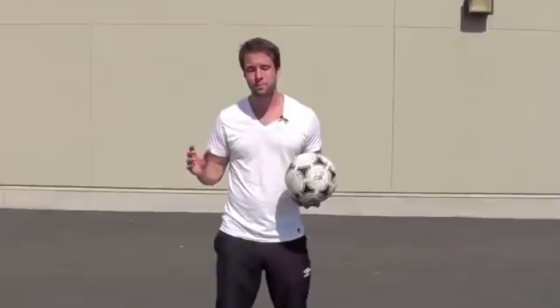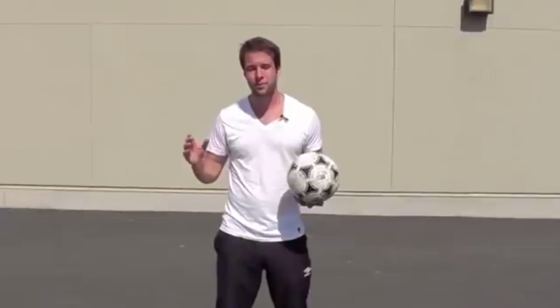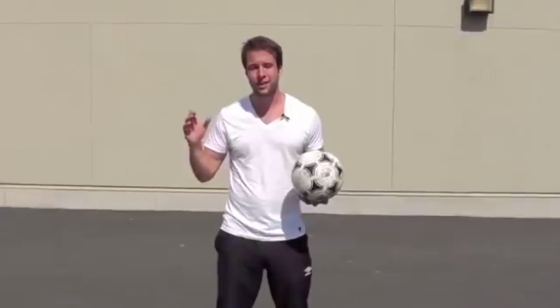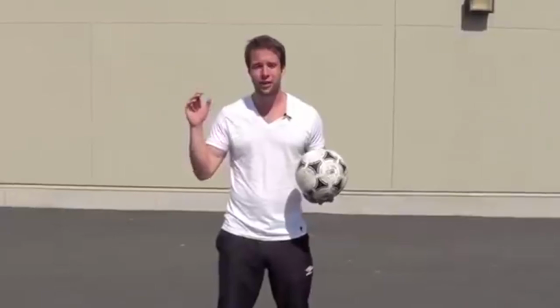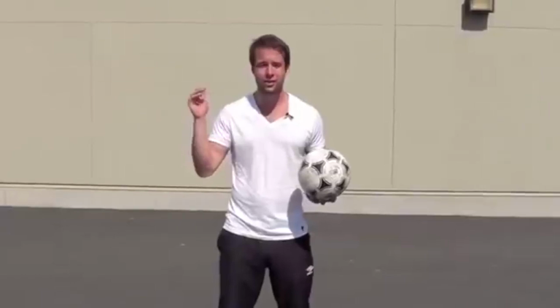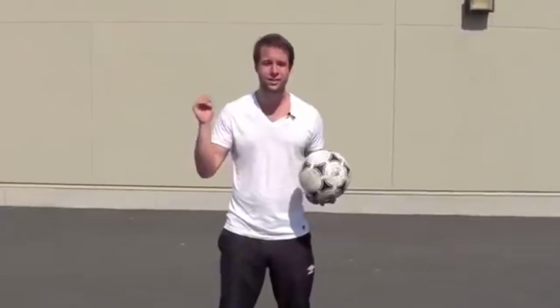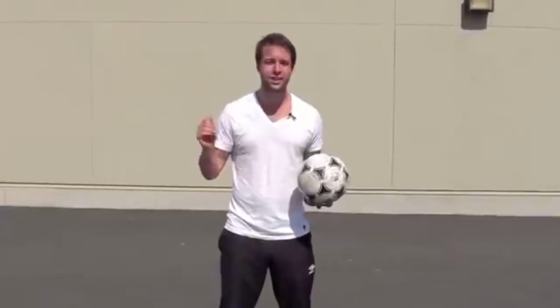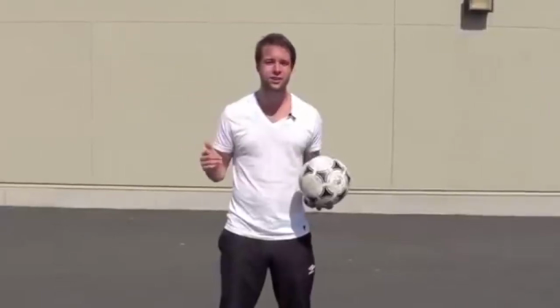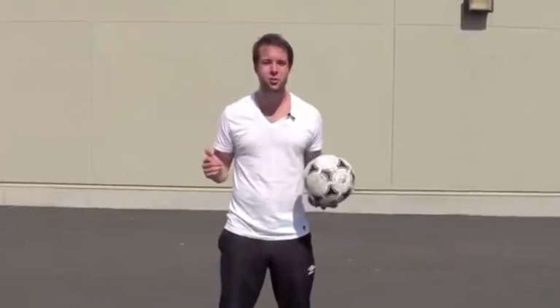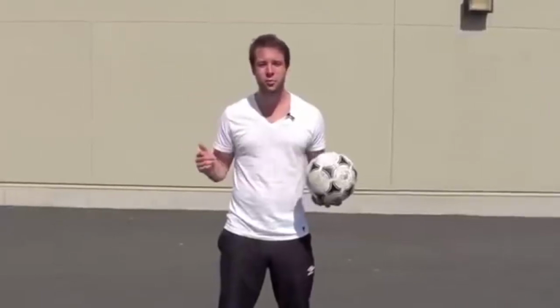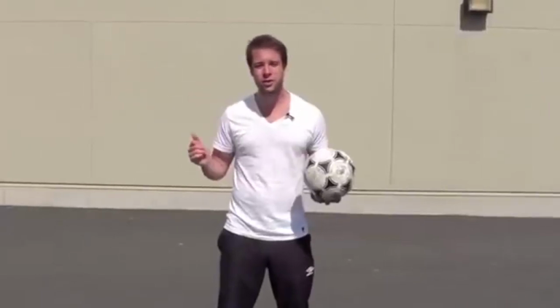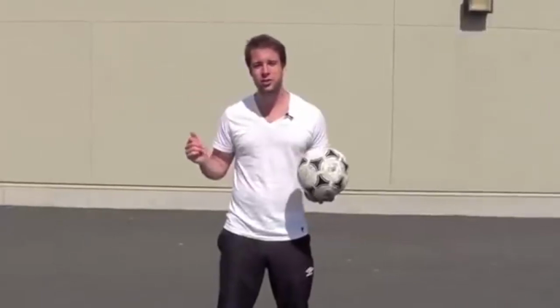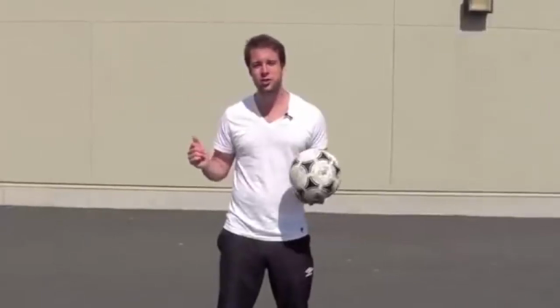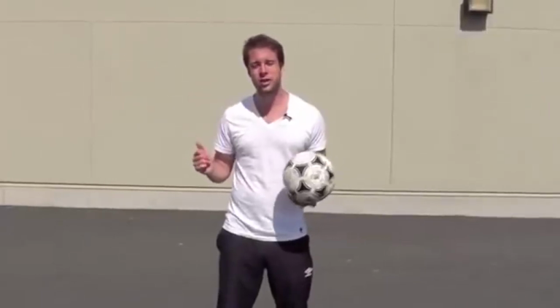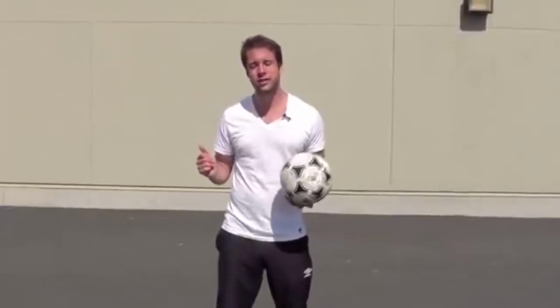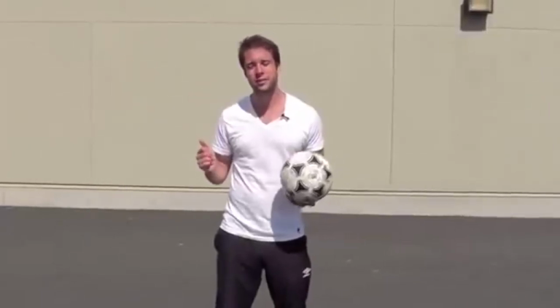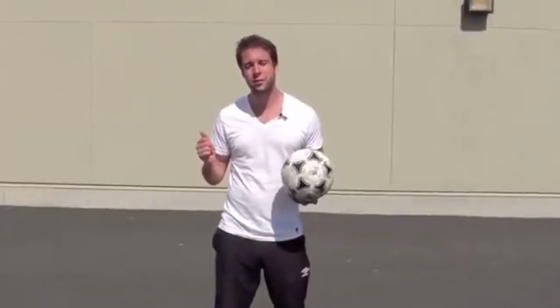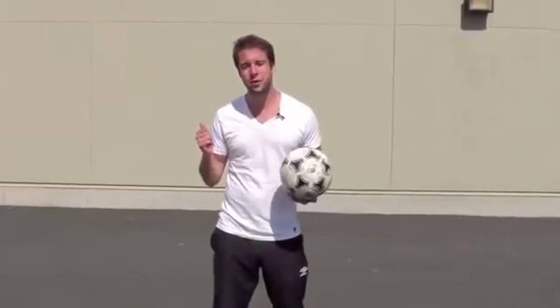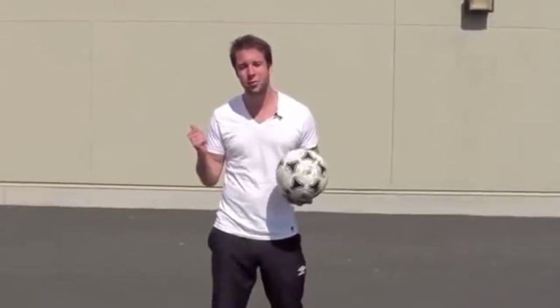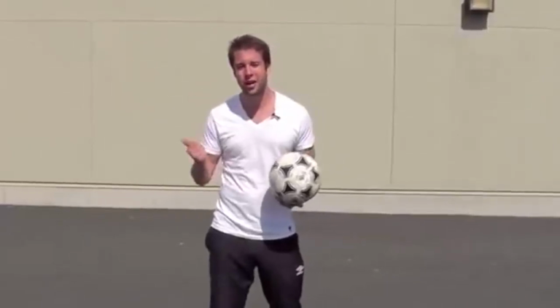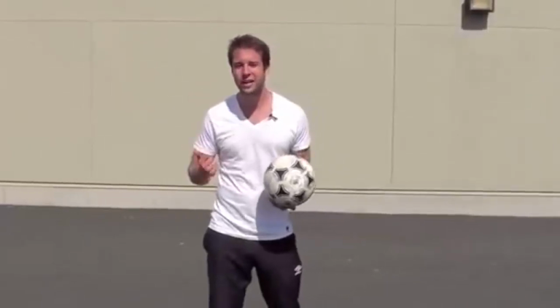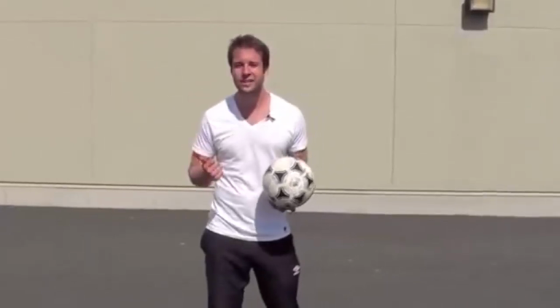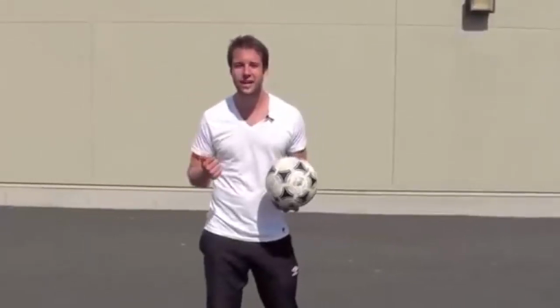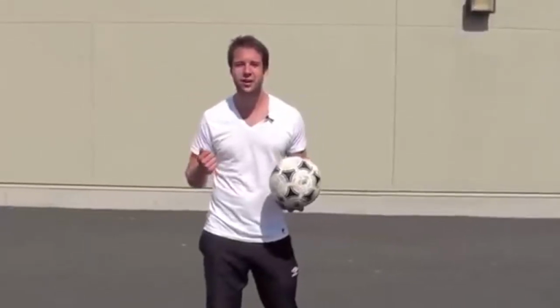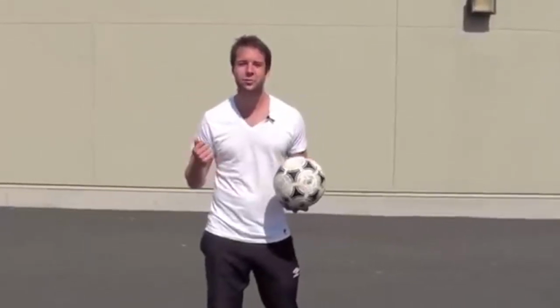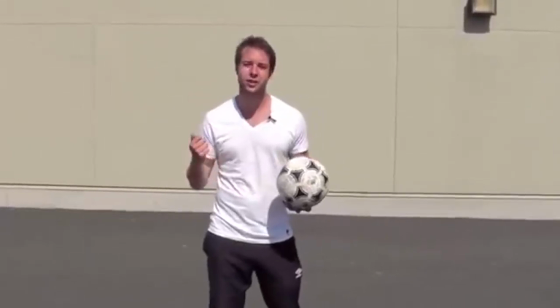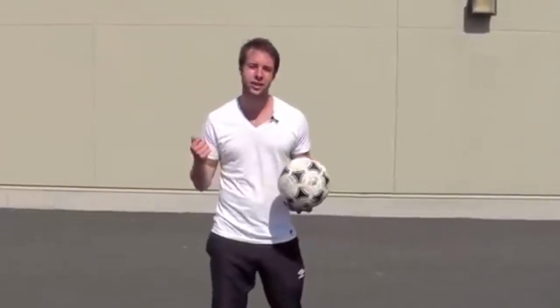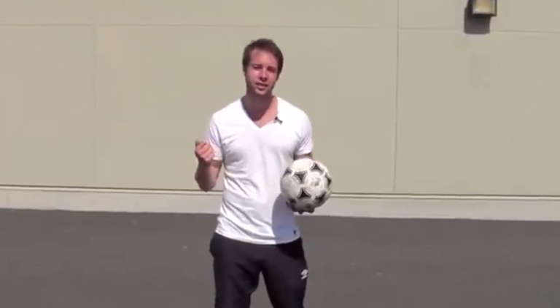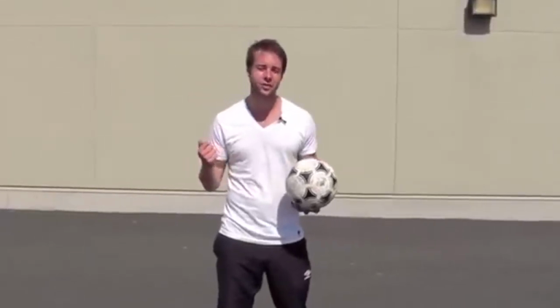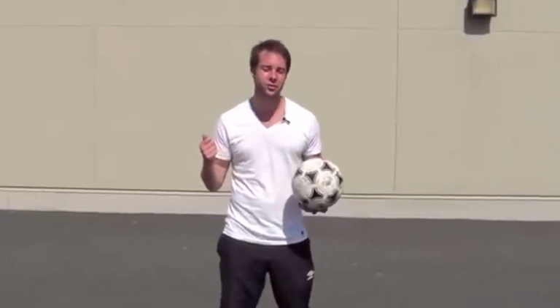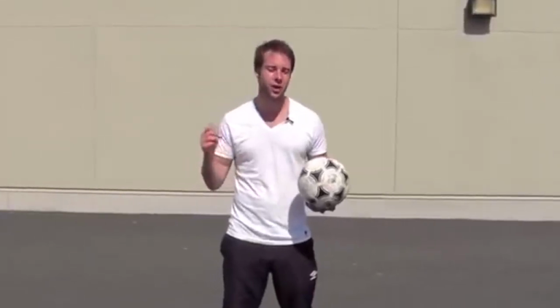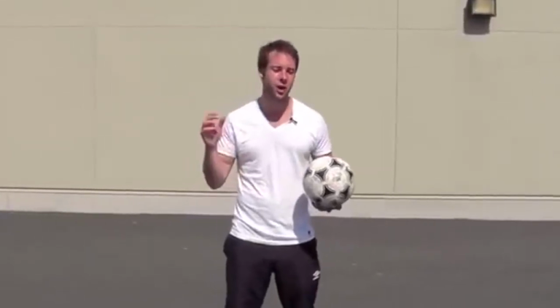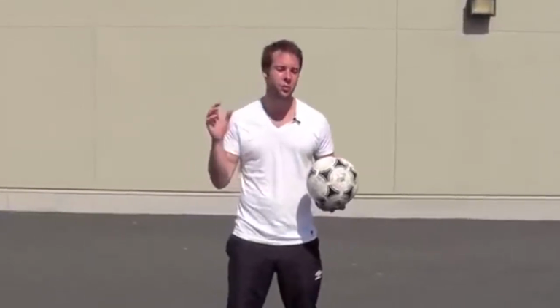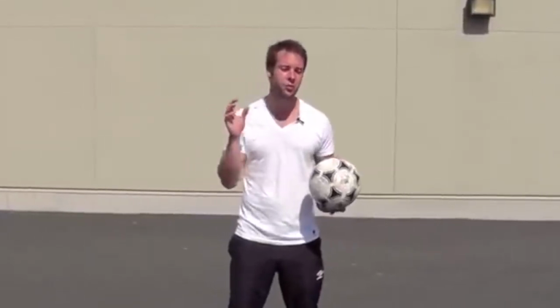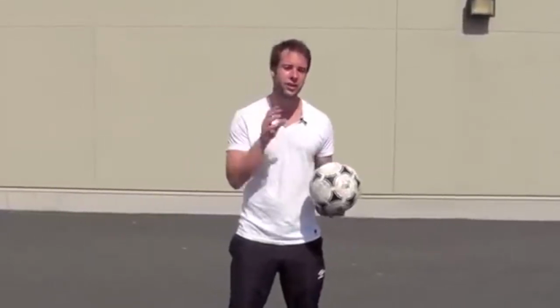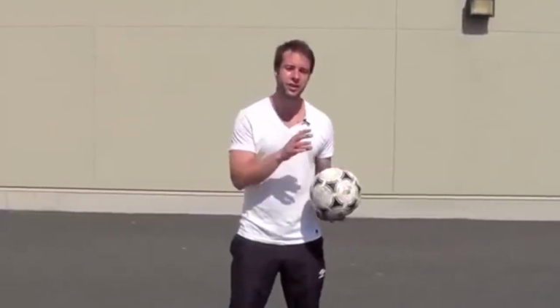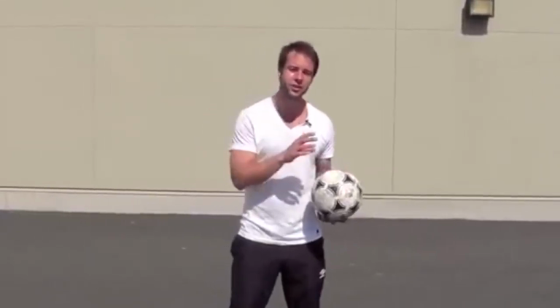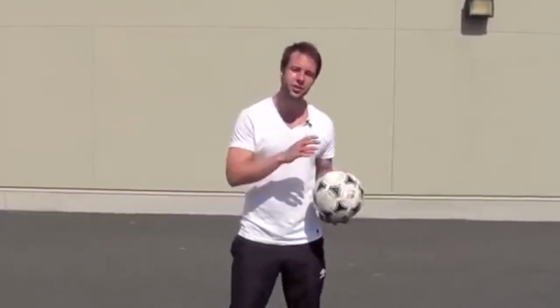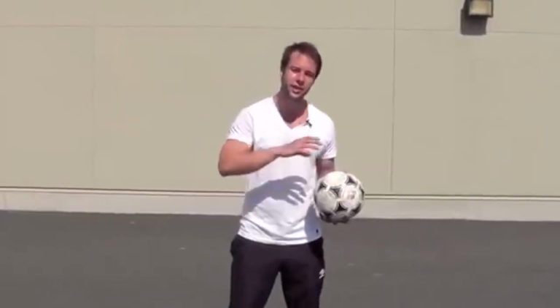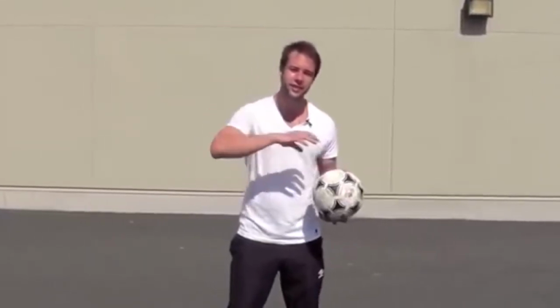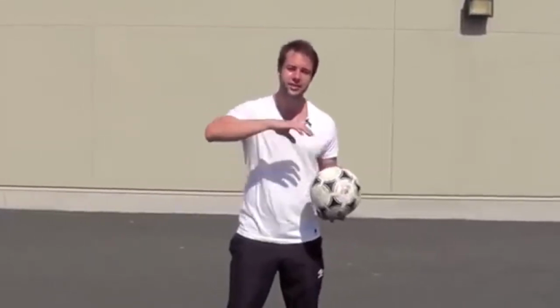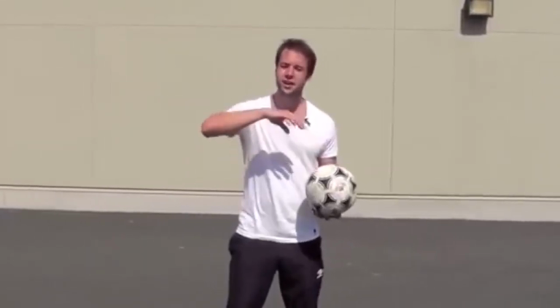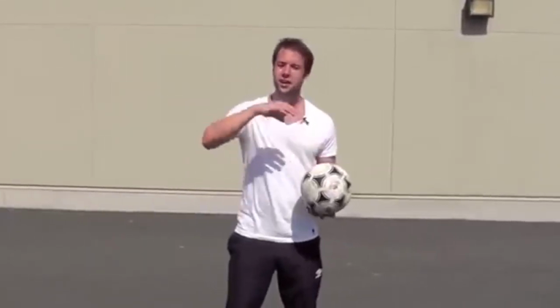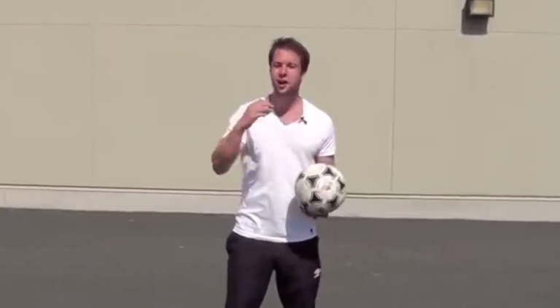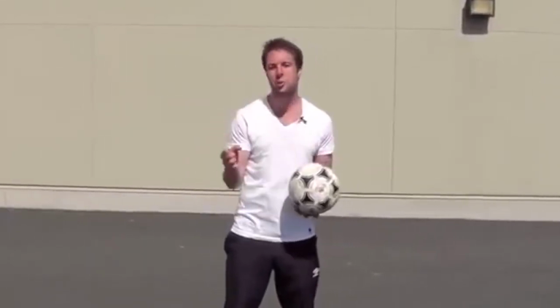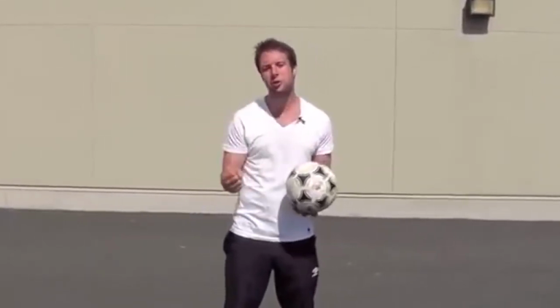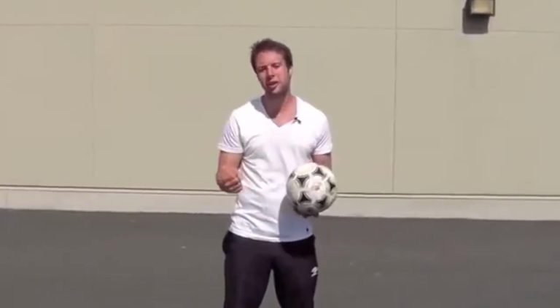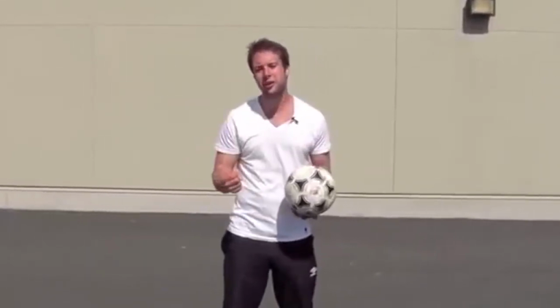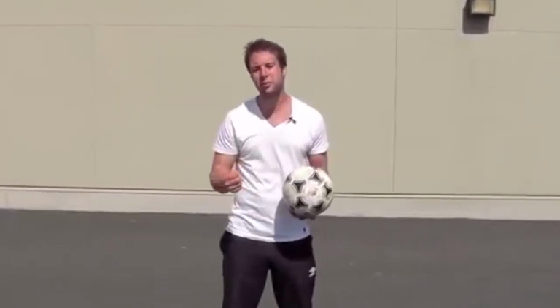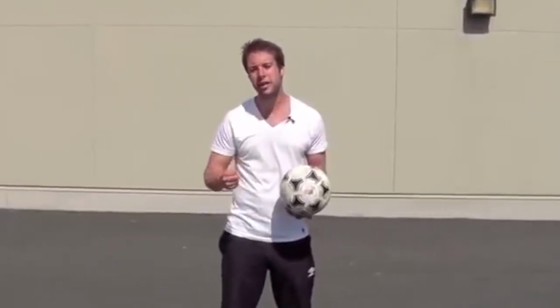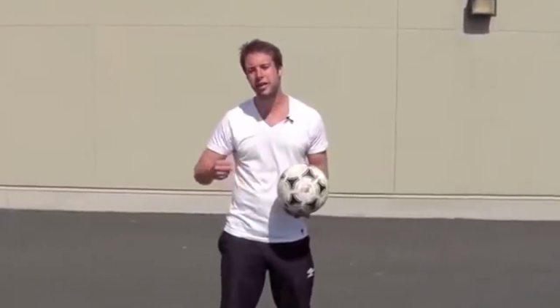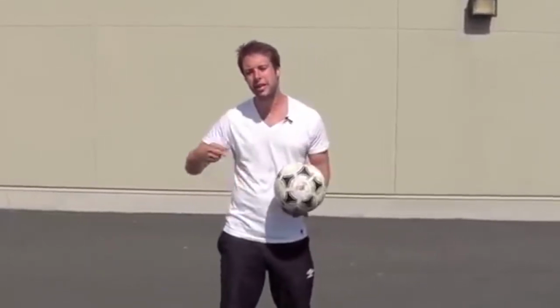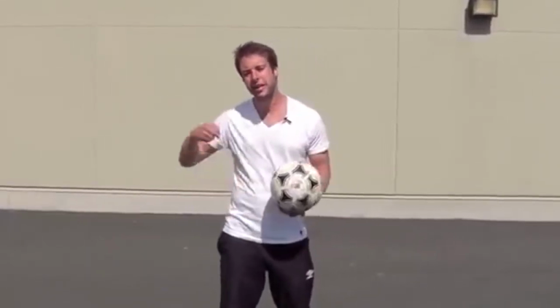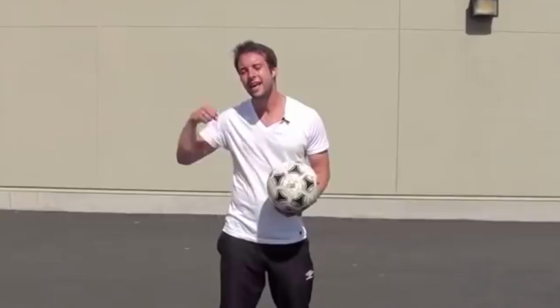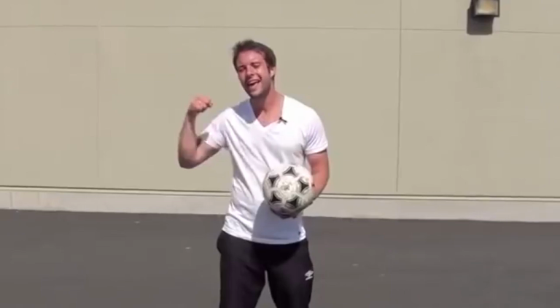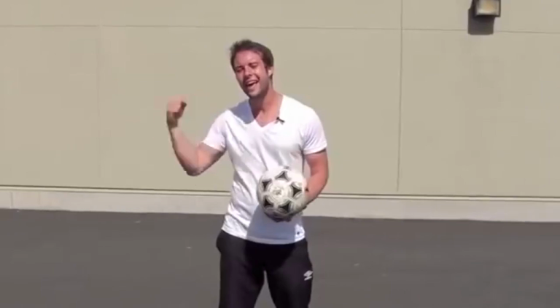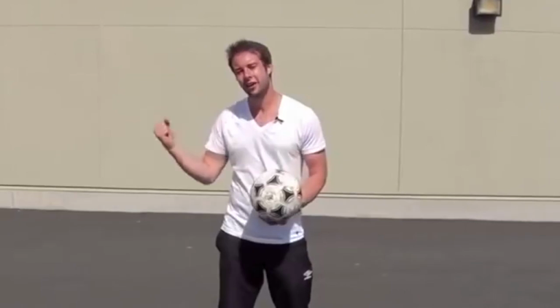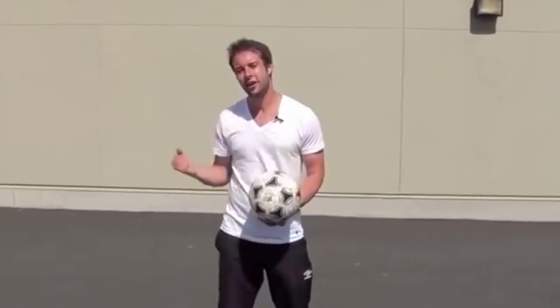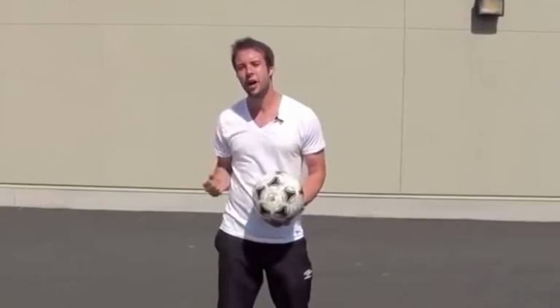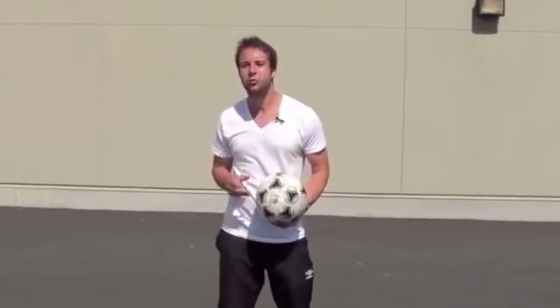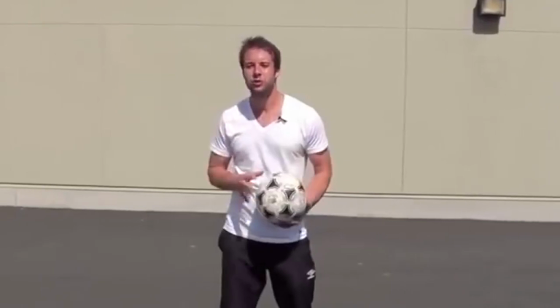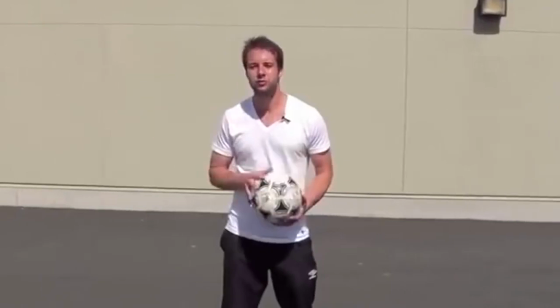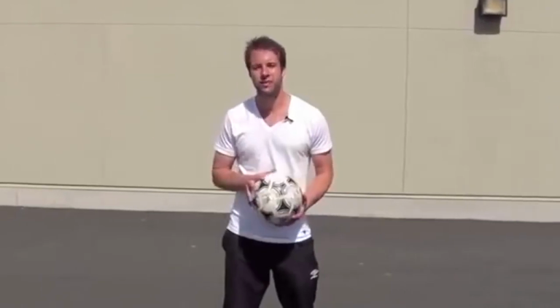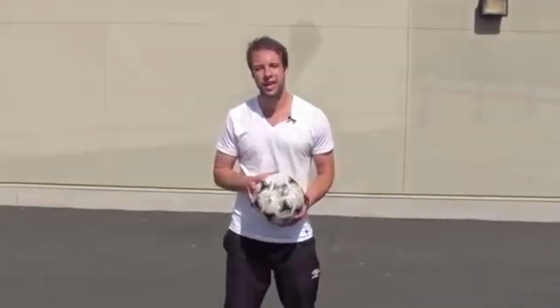Now let's get into a bunch of tricks. I'm gonna break it down. I'm gonna give you a couple beginner tricks, a couple intermediate, and a couple advanced.